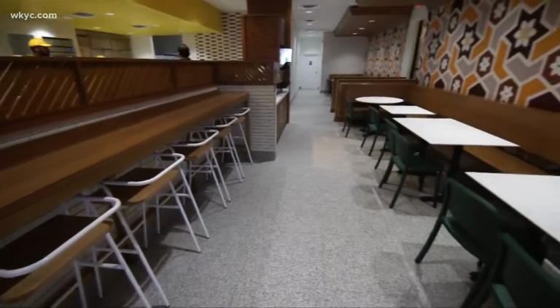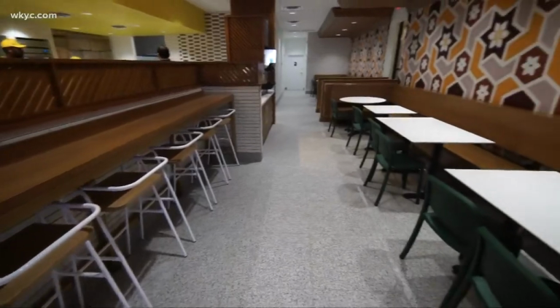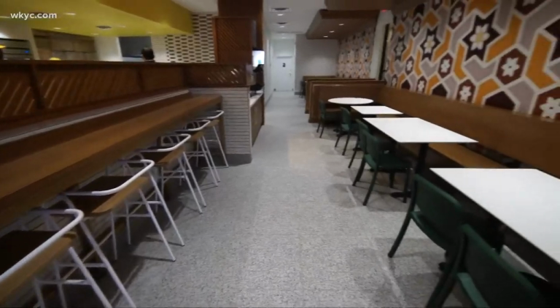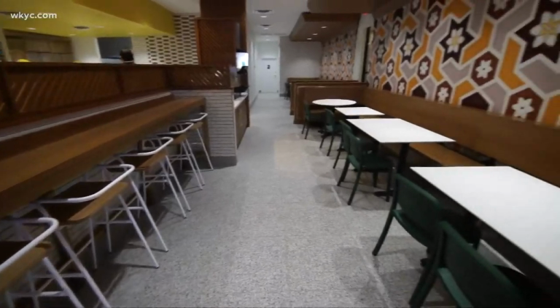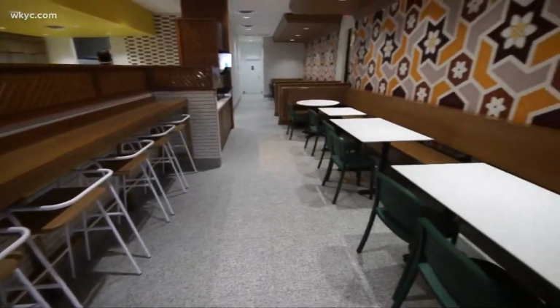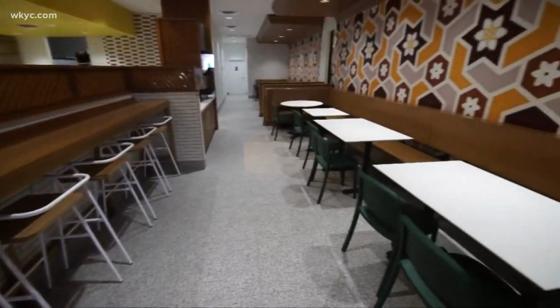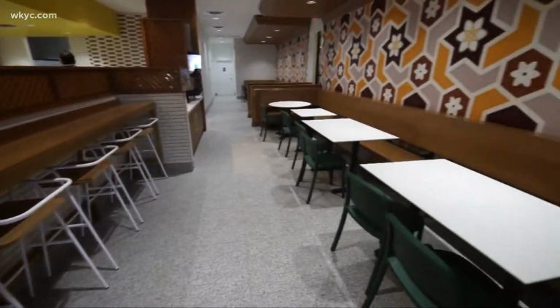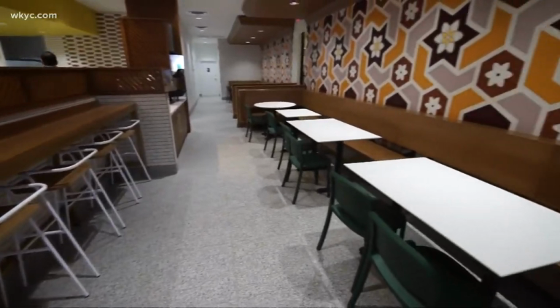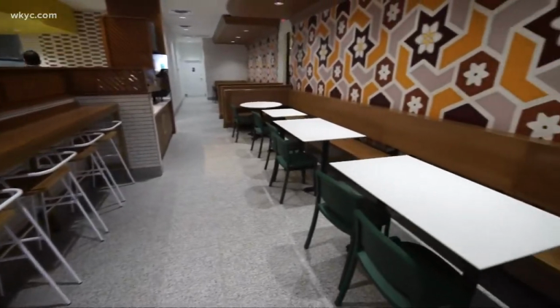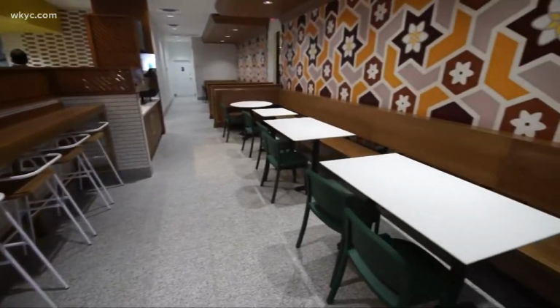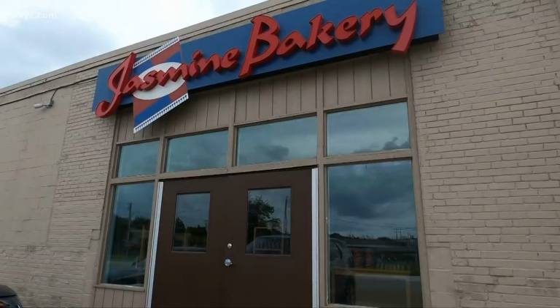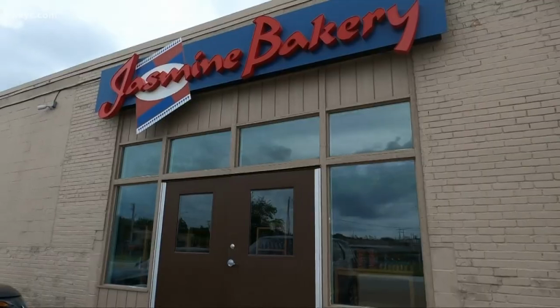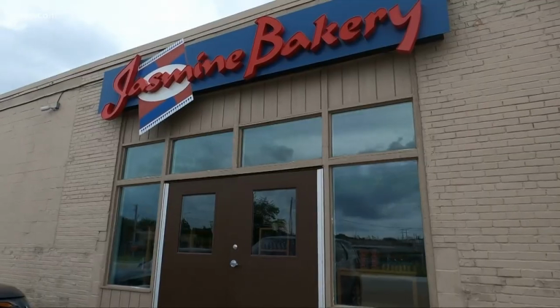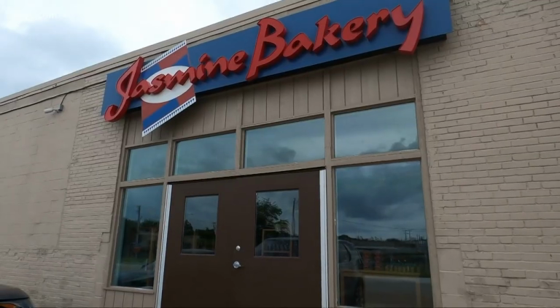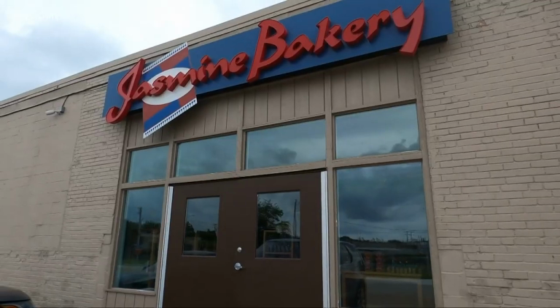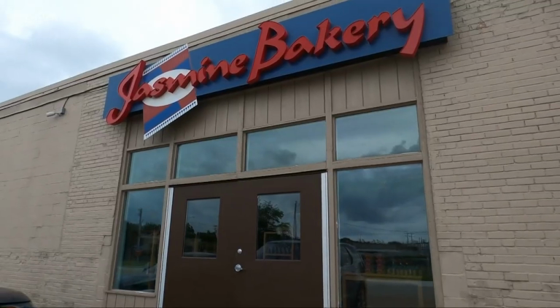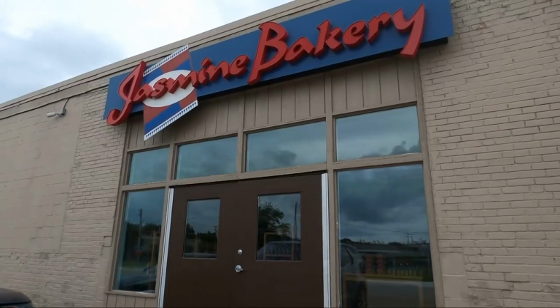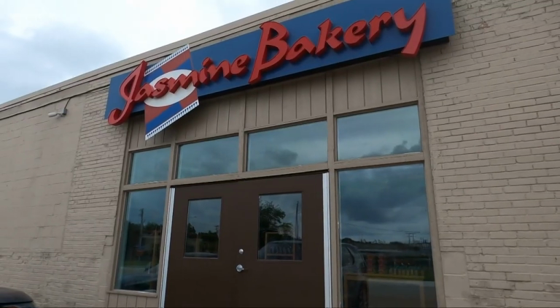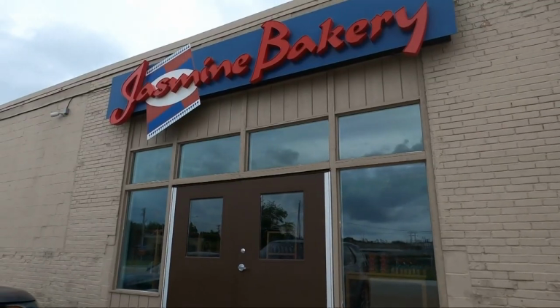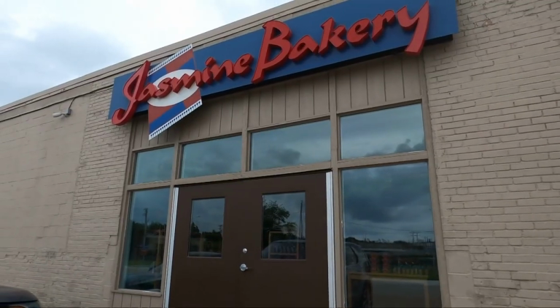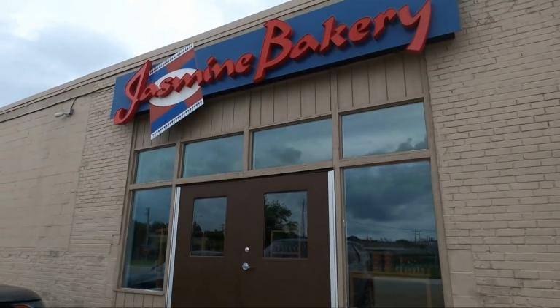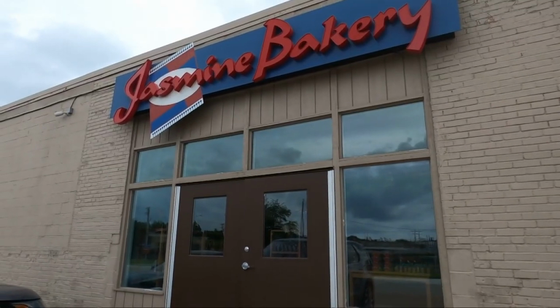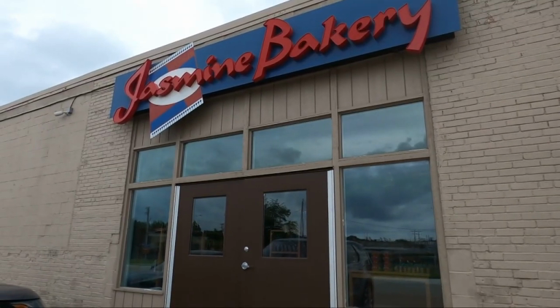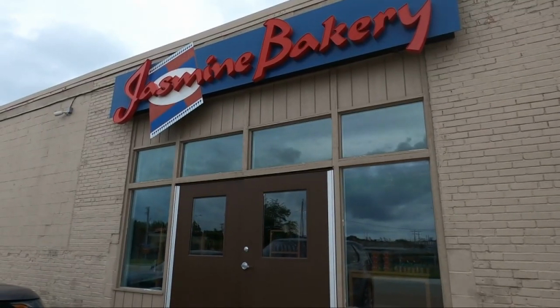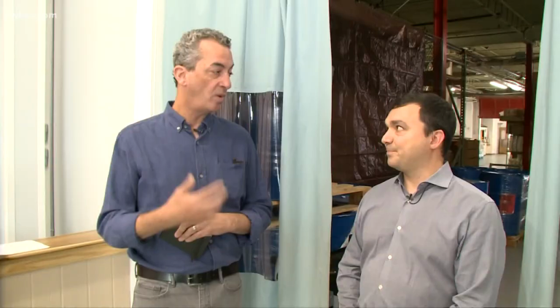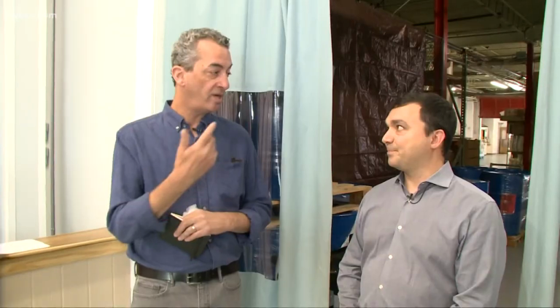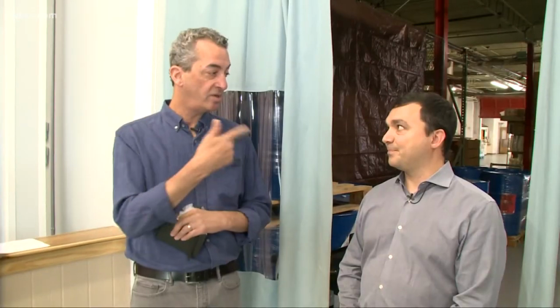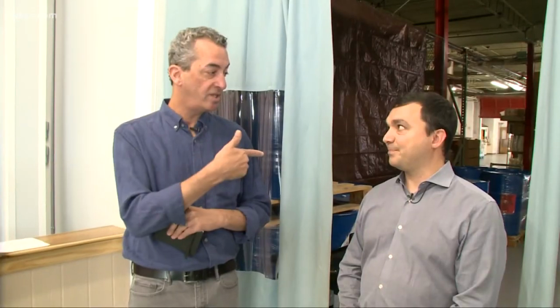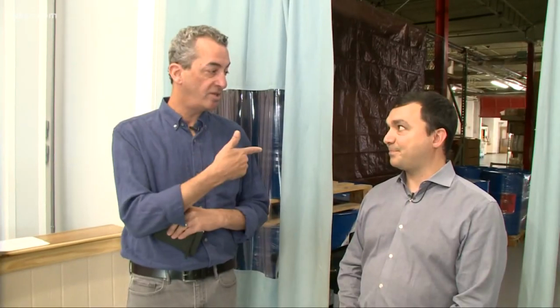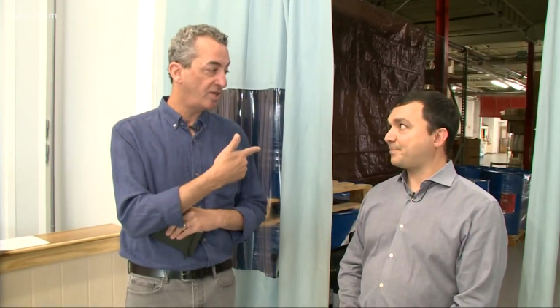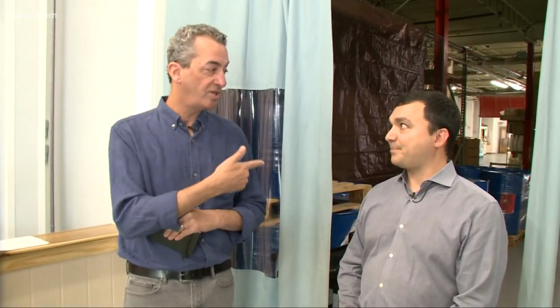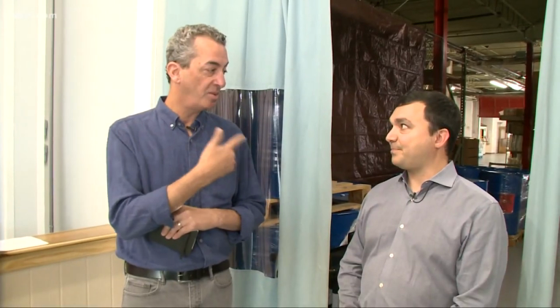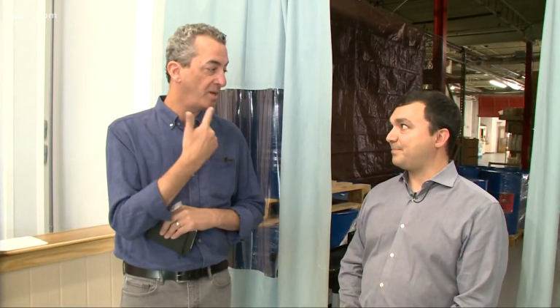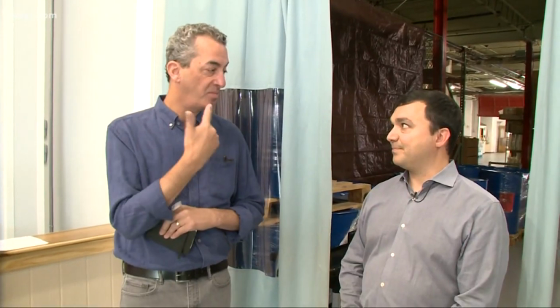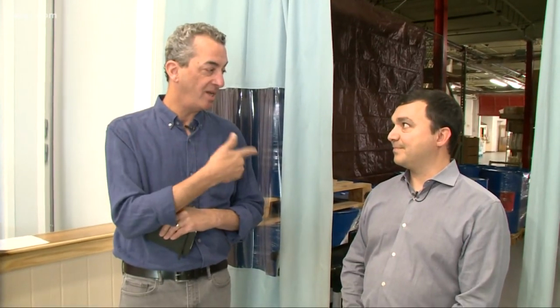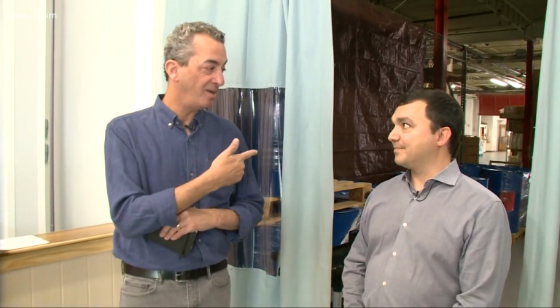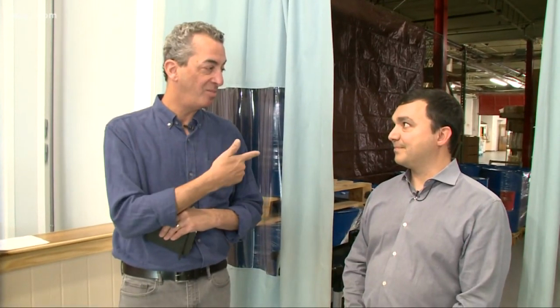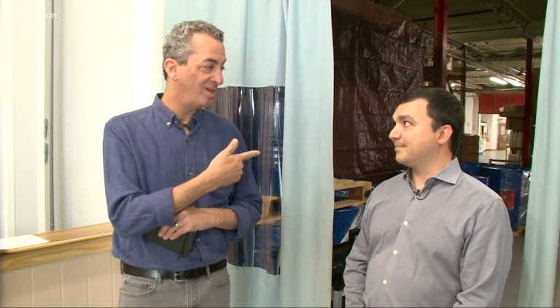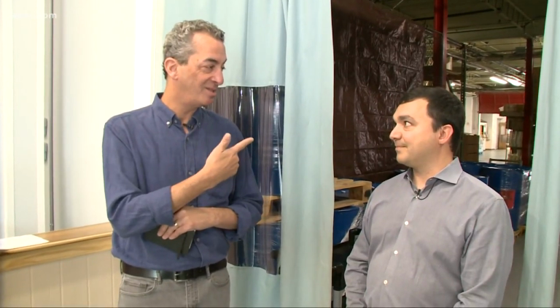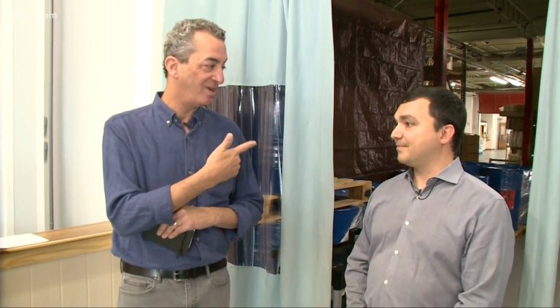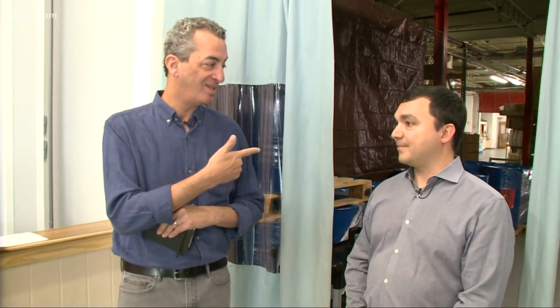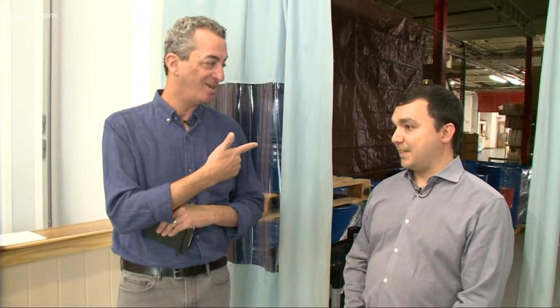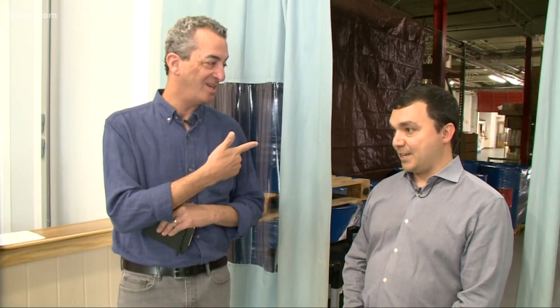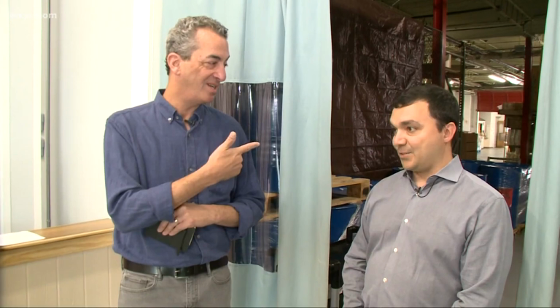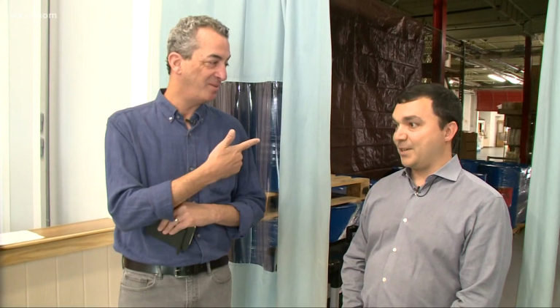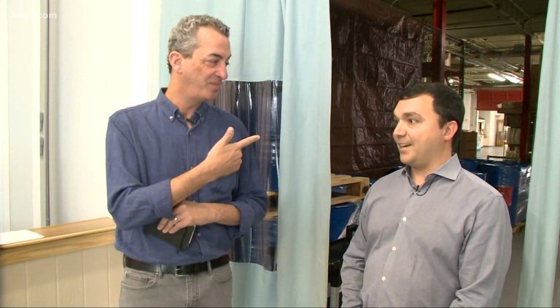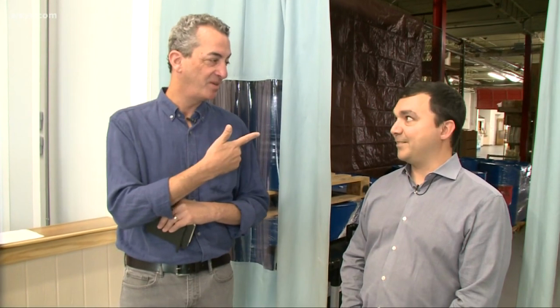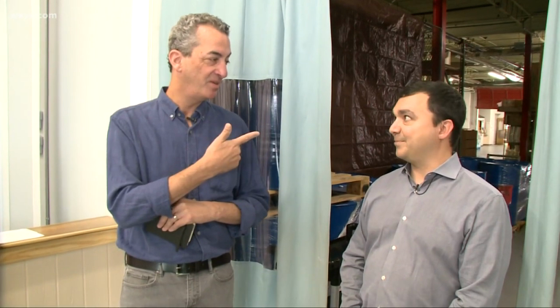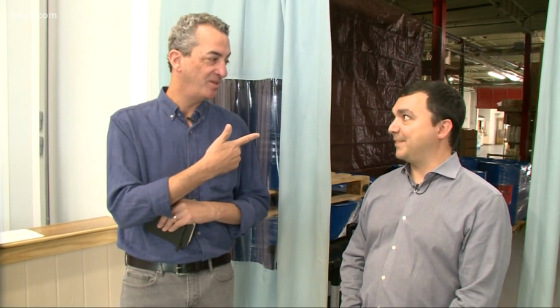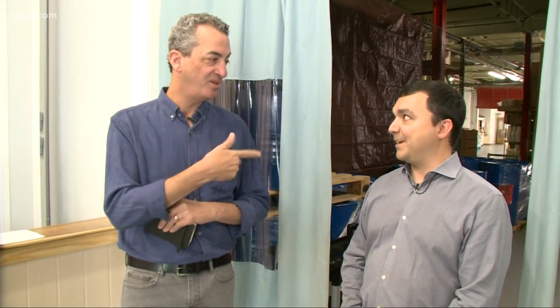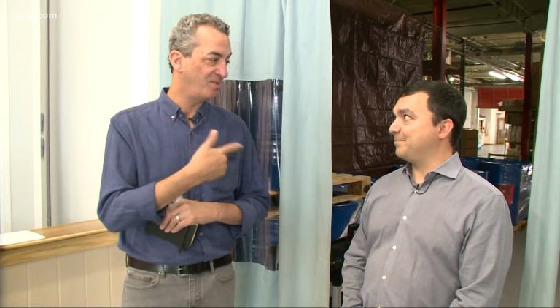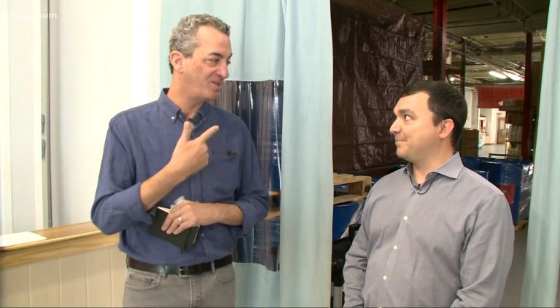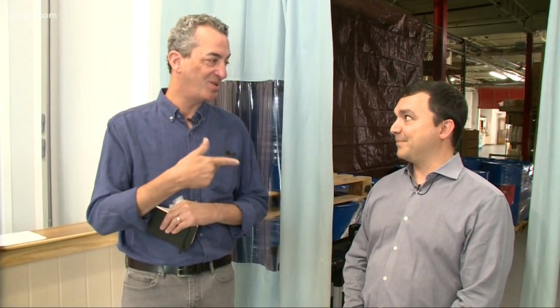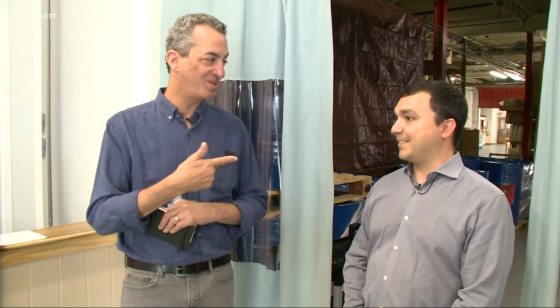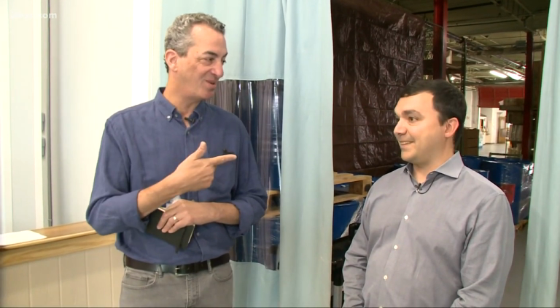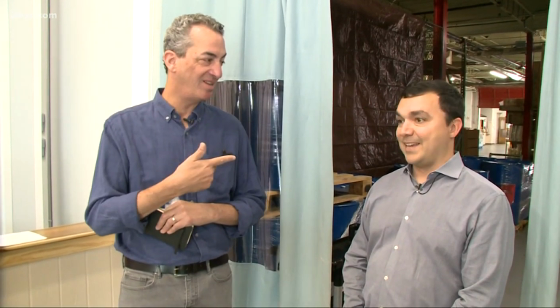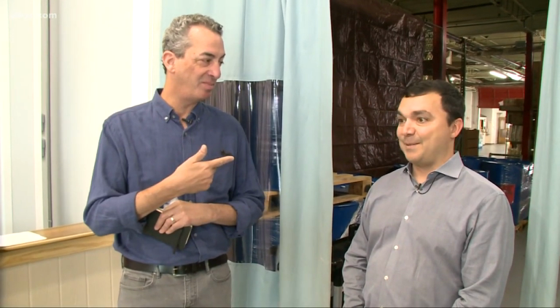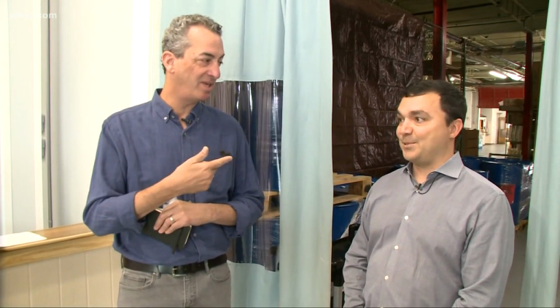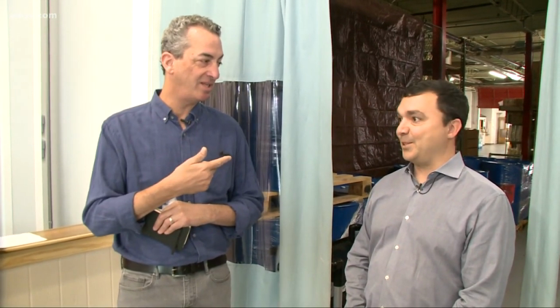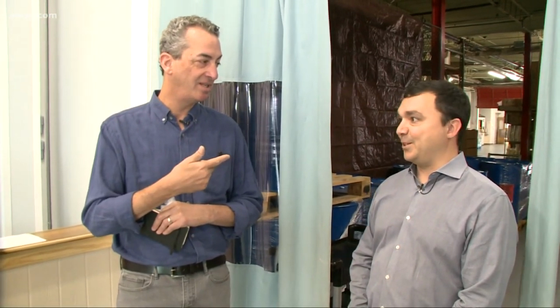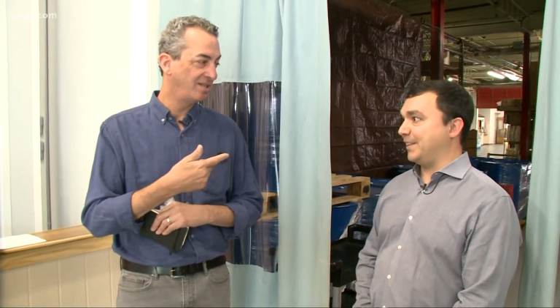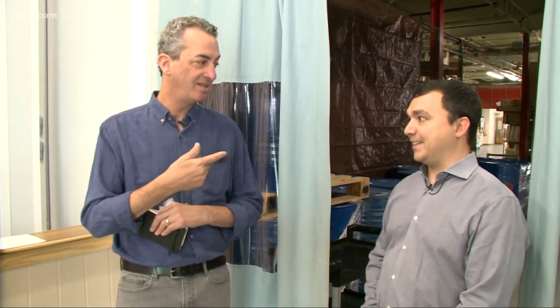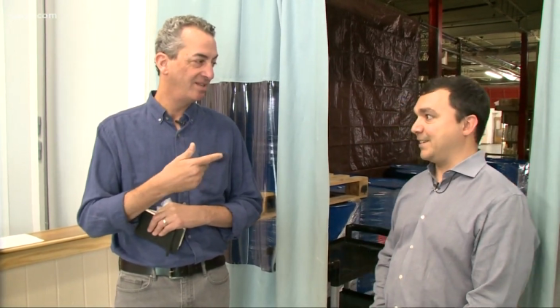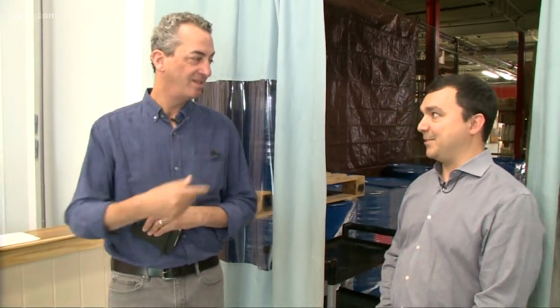And where are we today? We're at Jasmine Bakery. I understand you're actually baking pitas back there right now. Yes, we are. Do you mind showing us around a little bit? Absolutely, let's go.